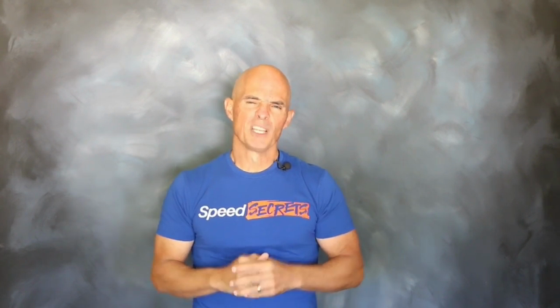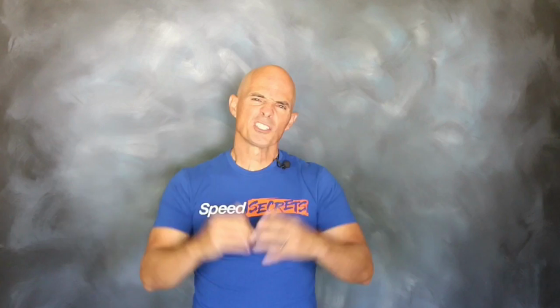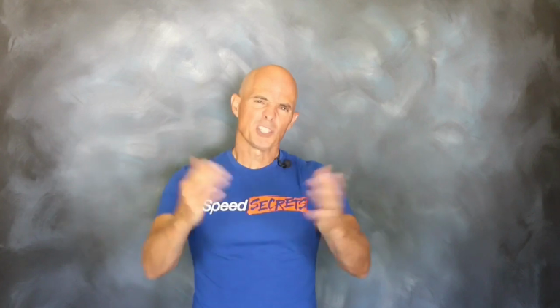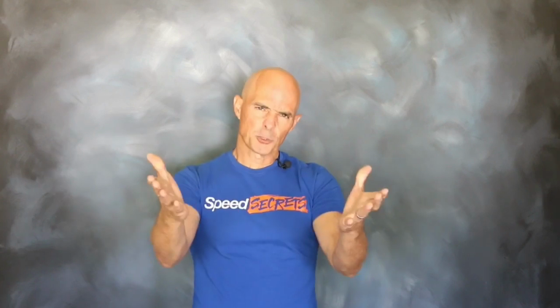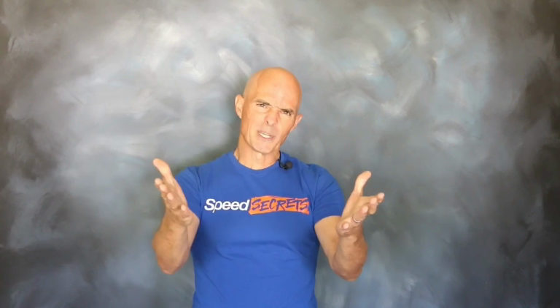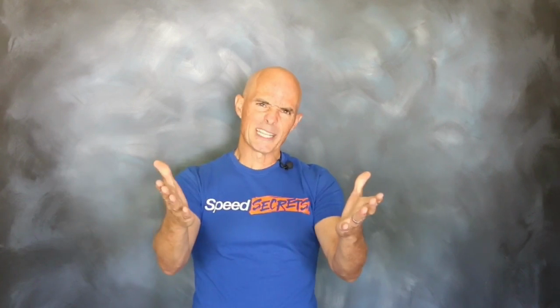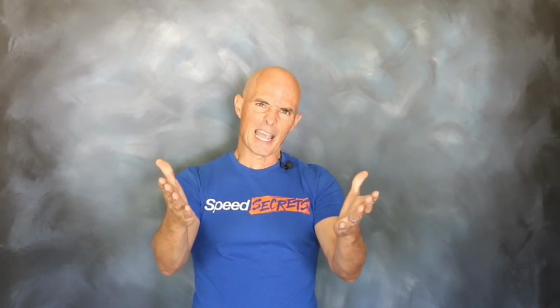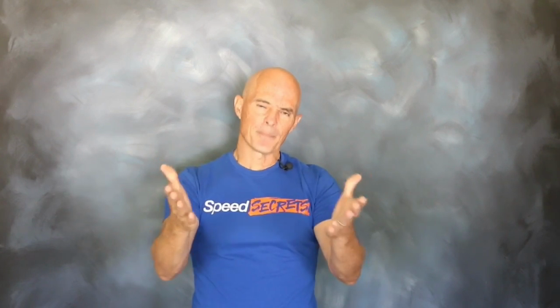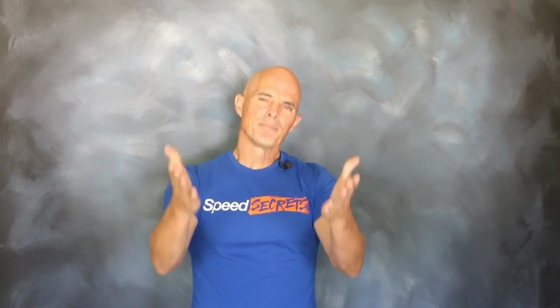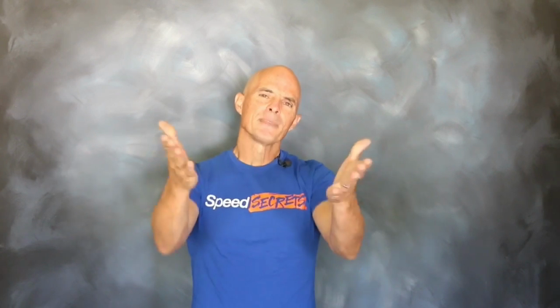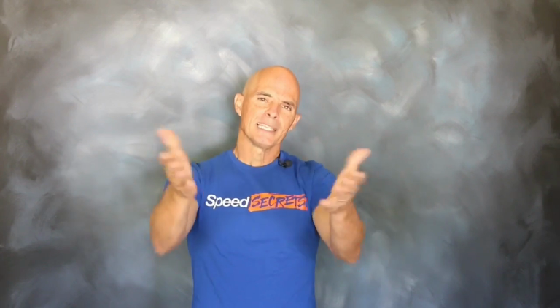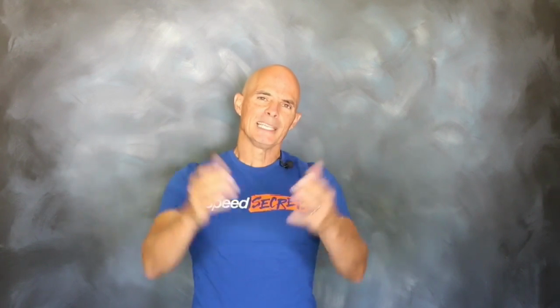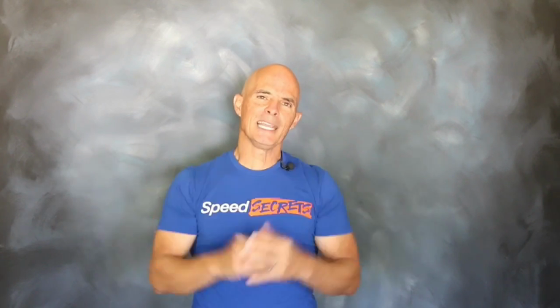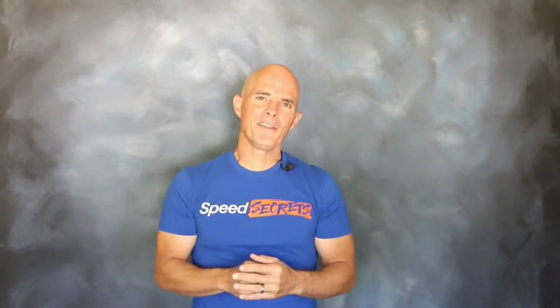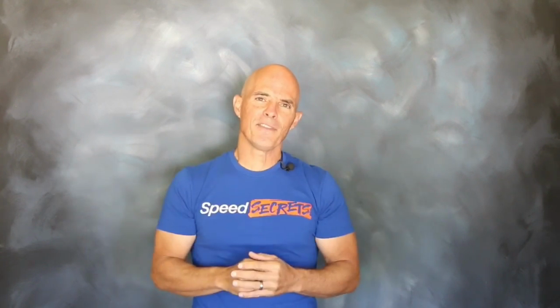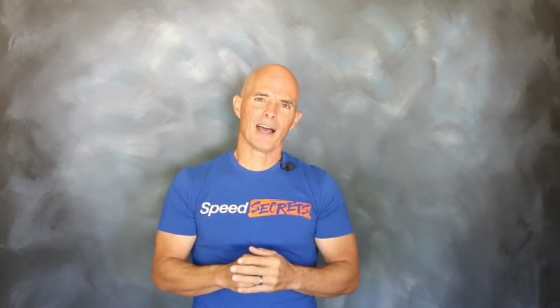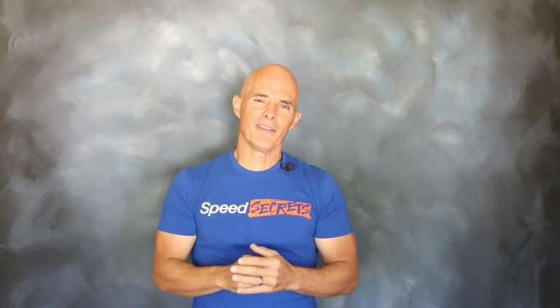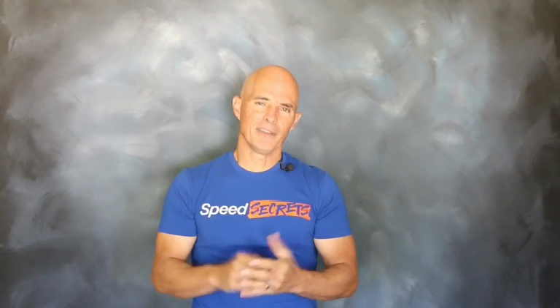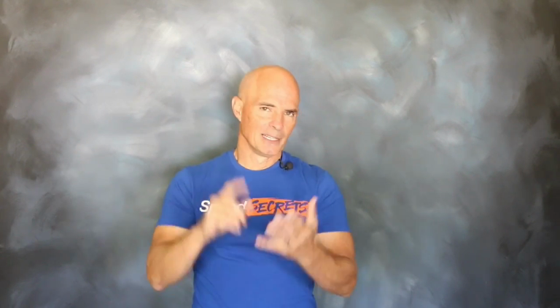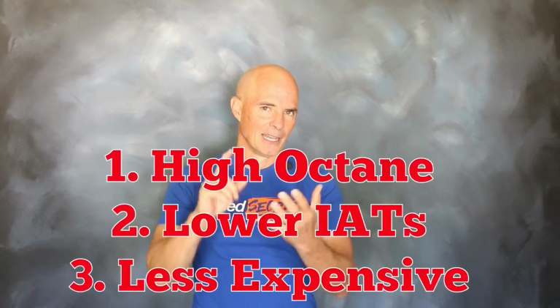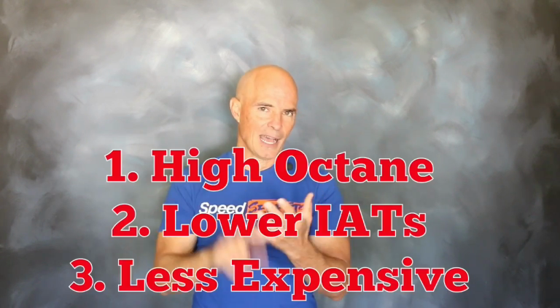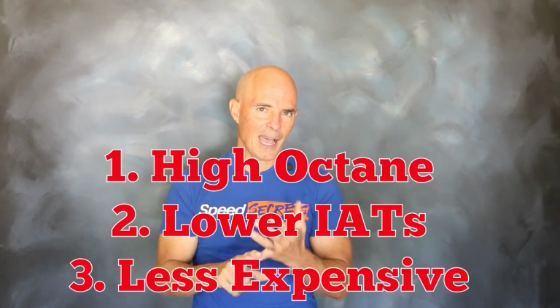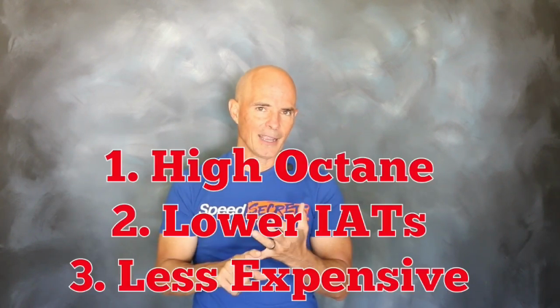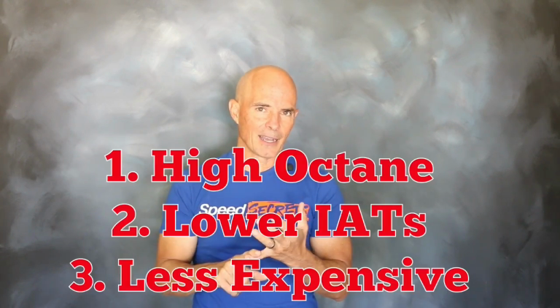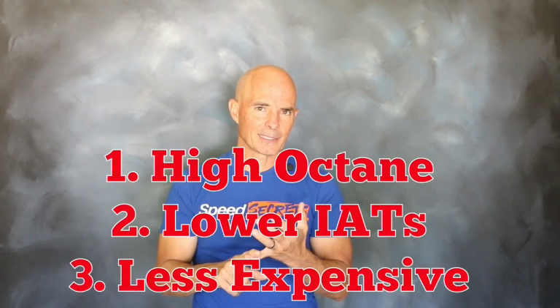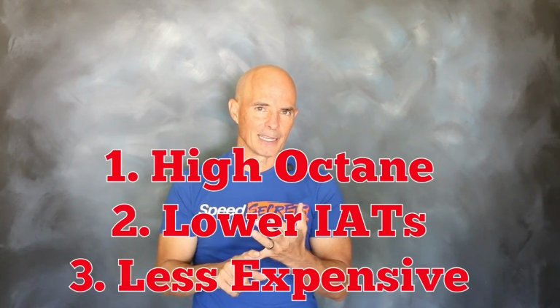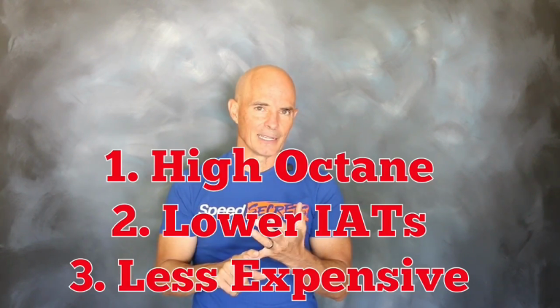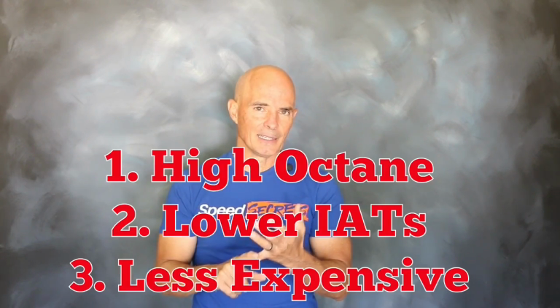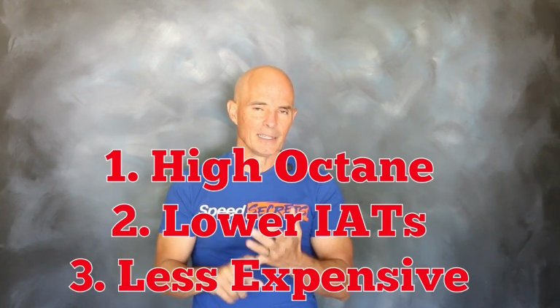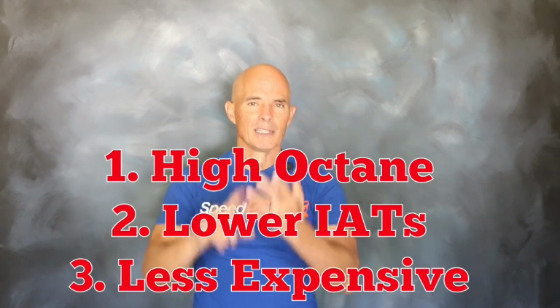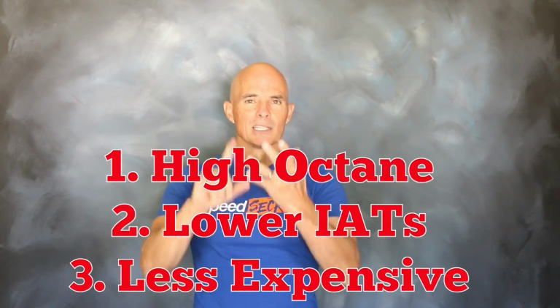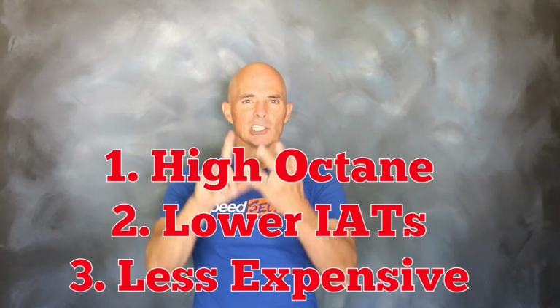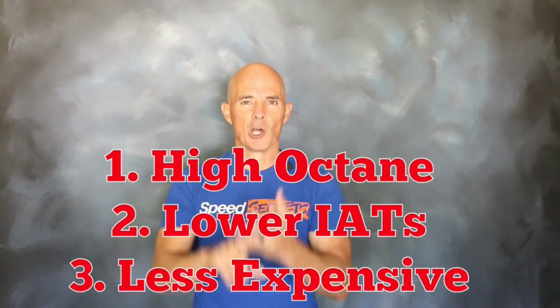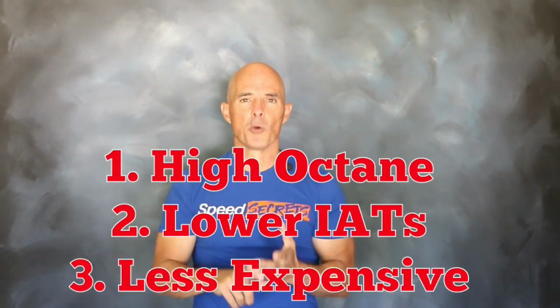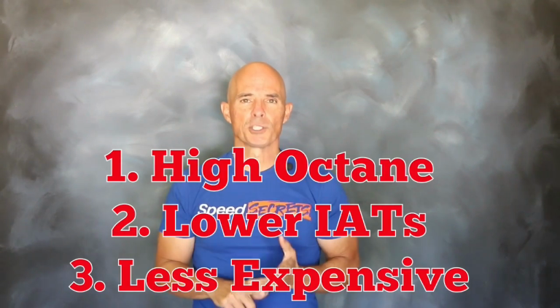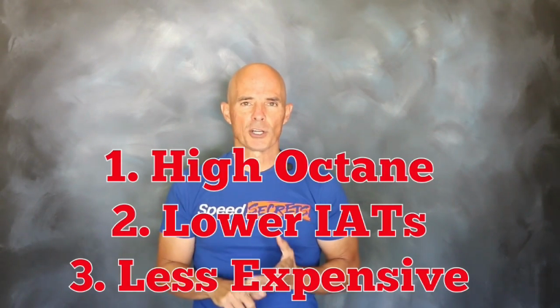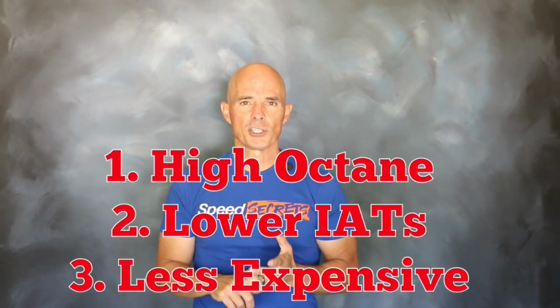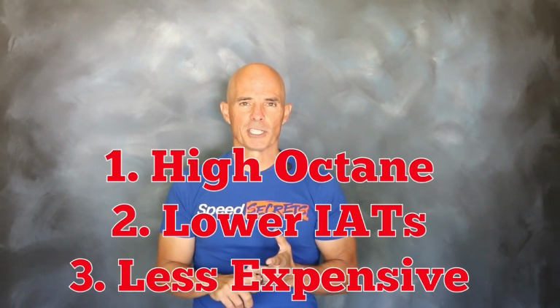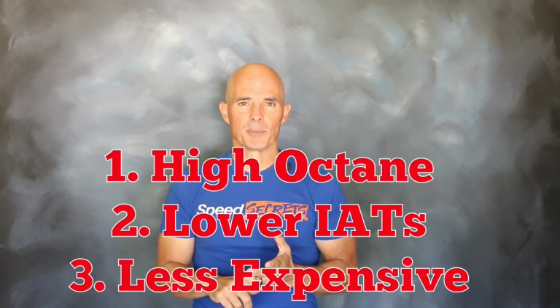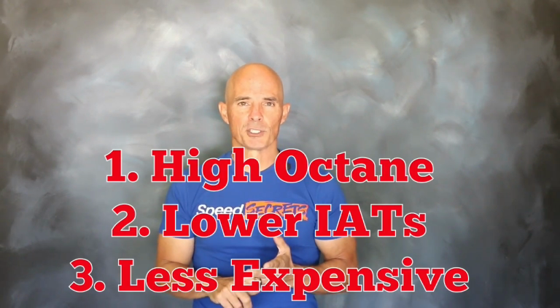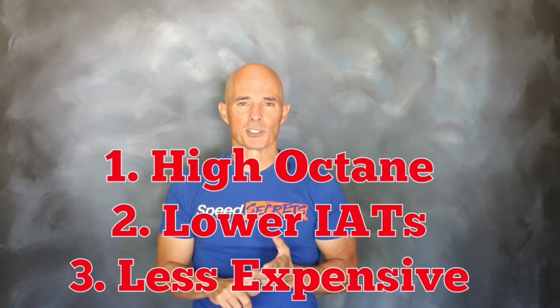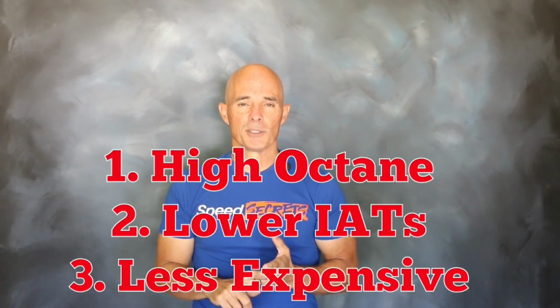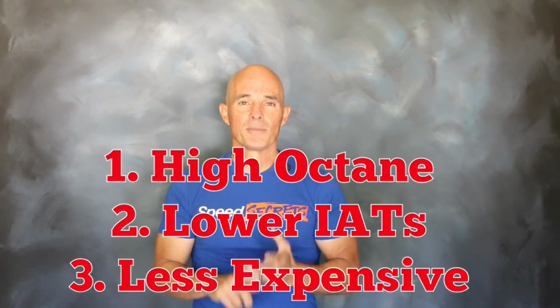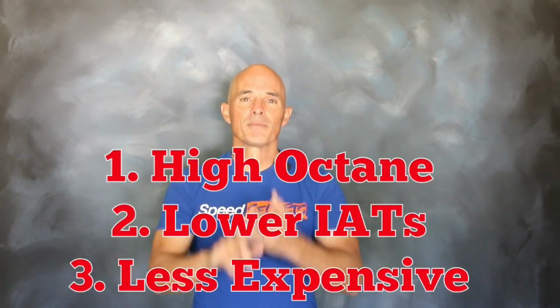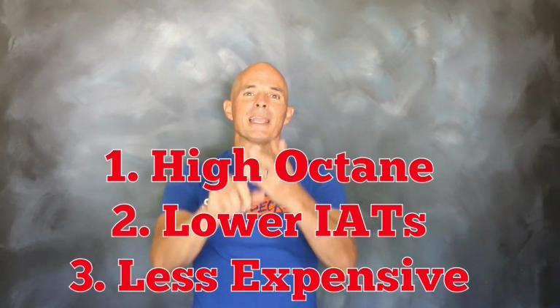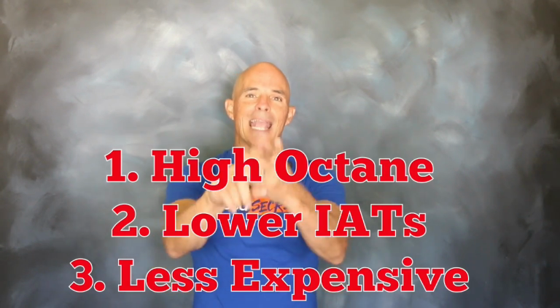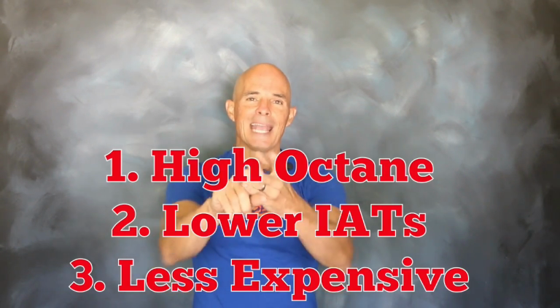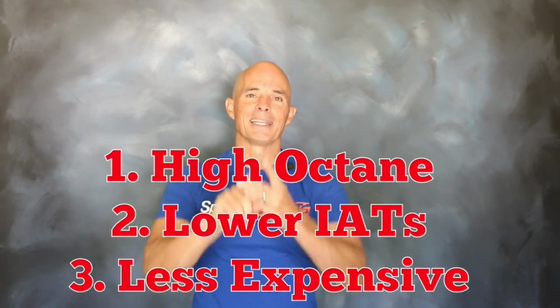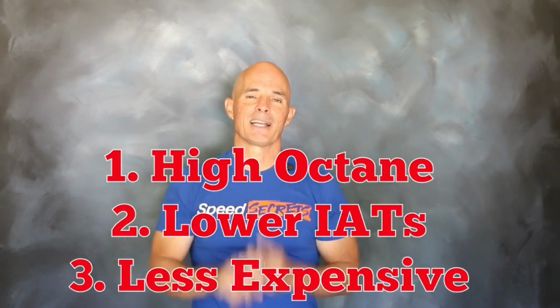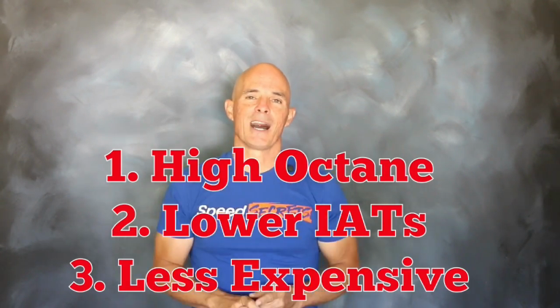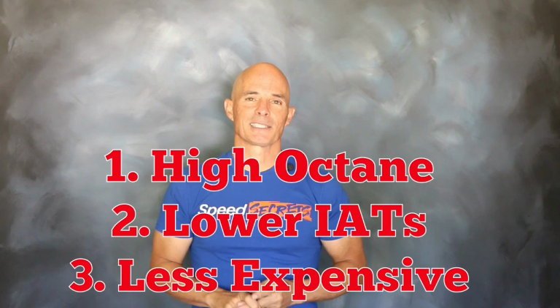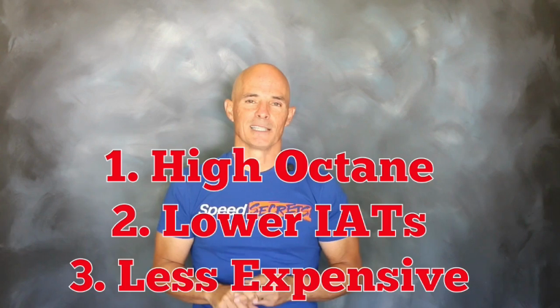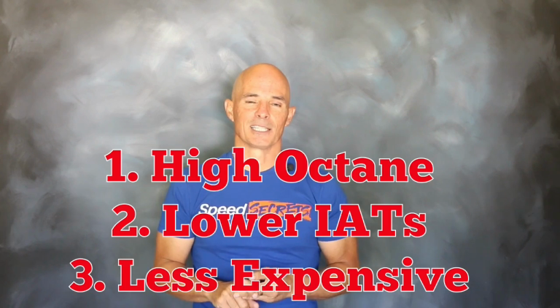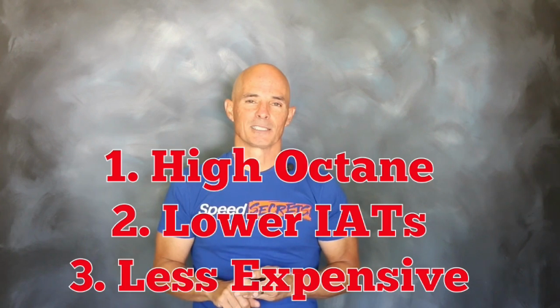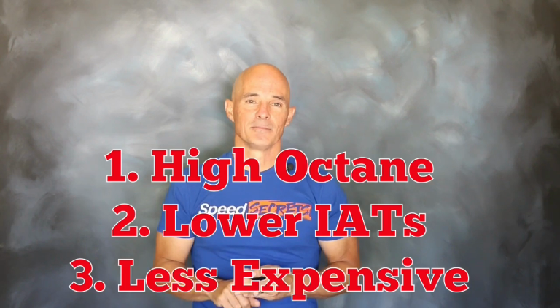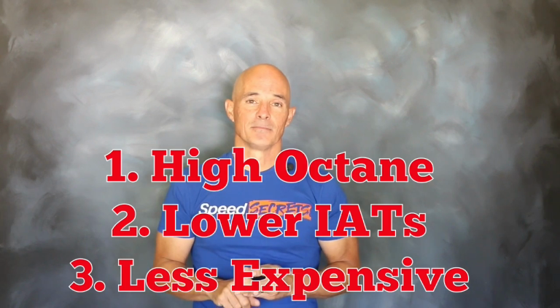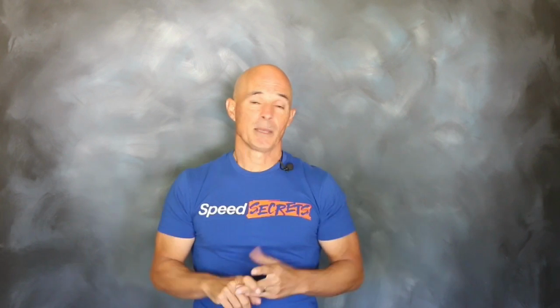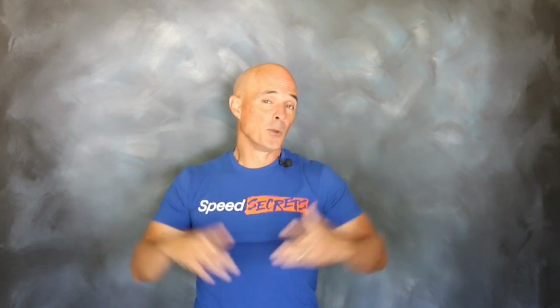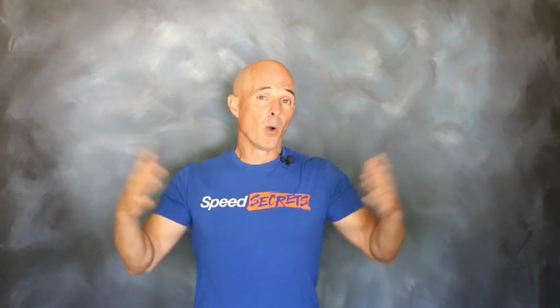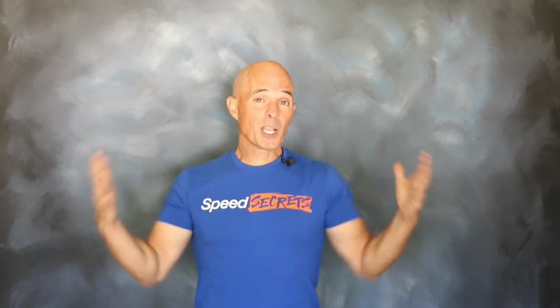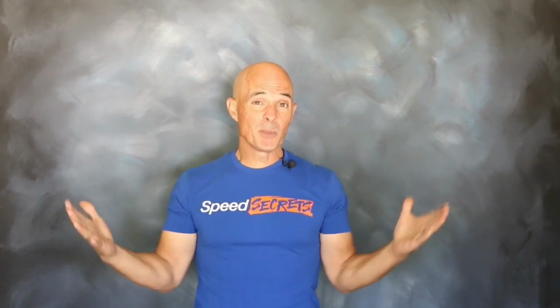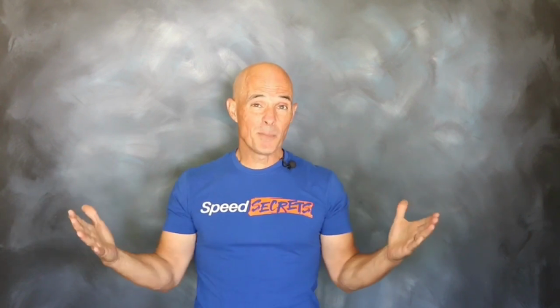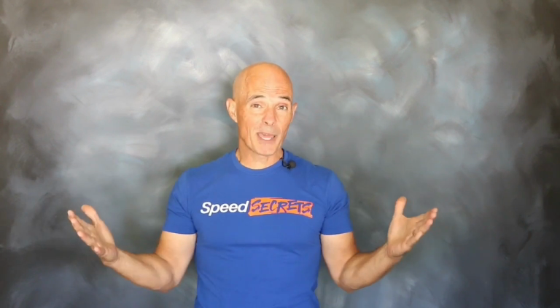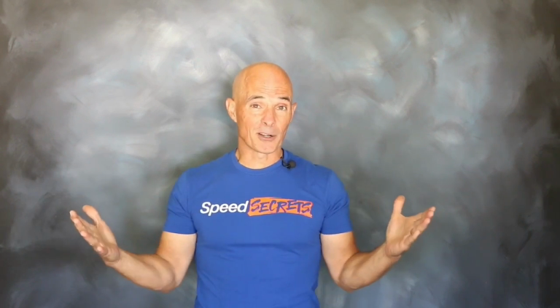So let's recap. E85: high octane, lower charge temperatures, and it costs less. I mean, what could be better?